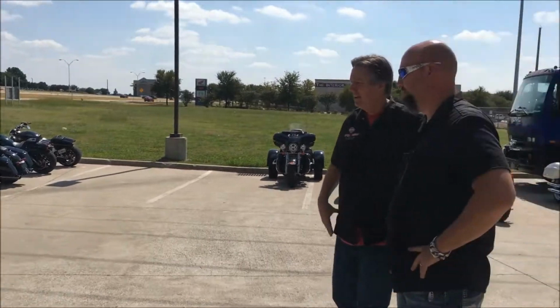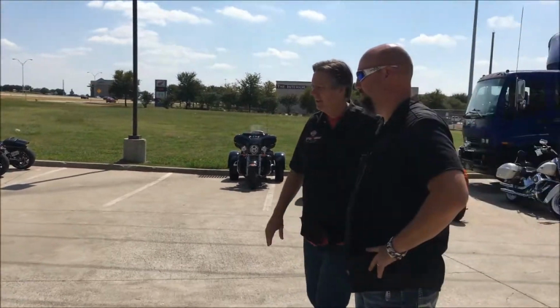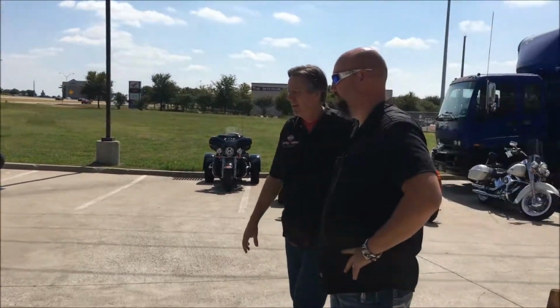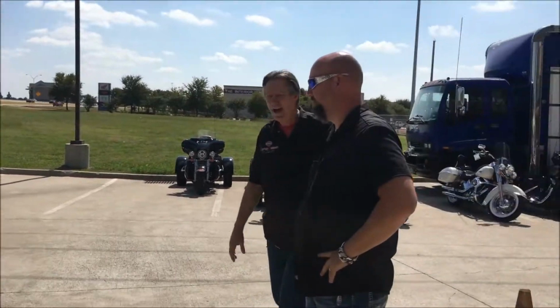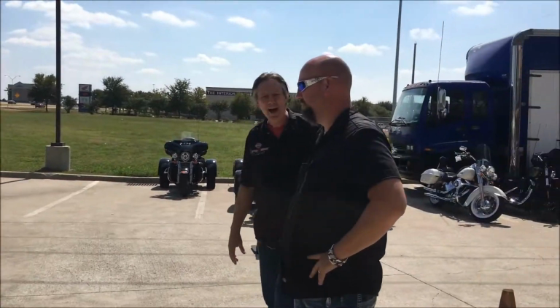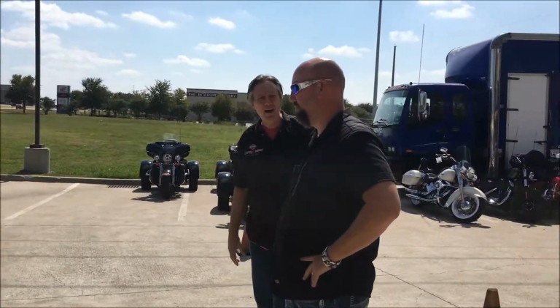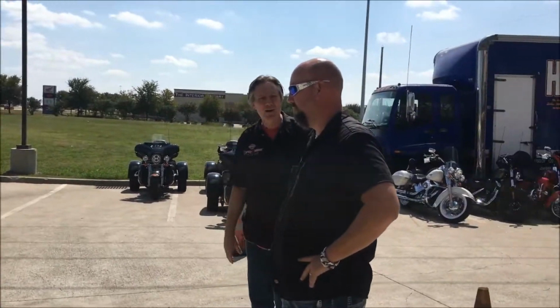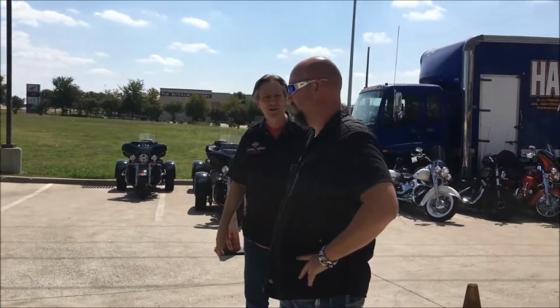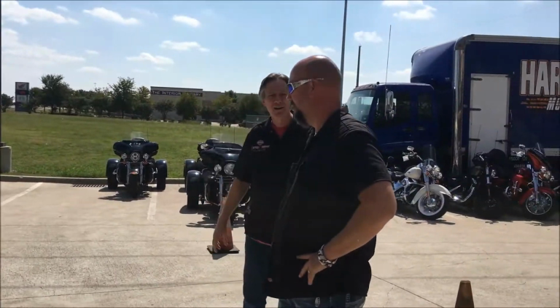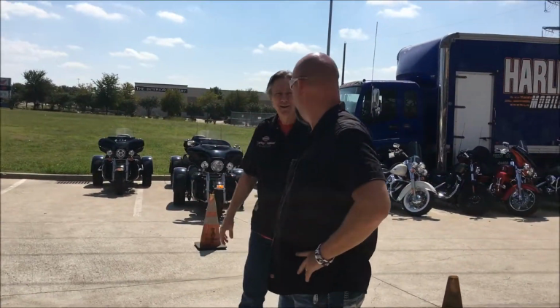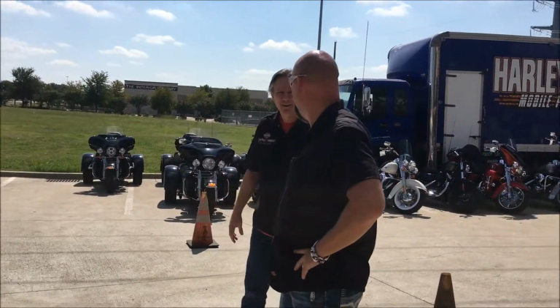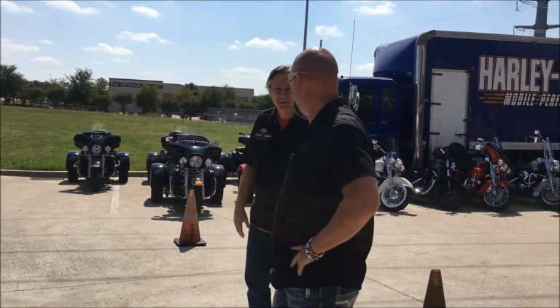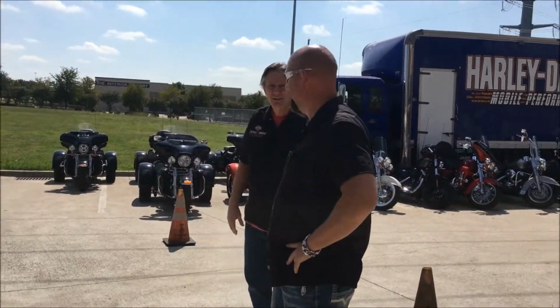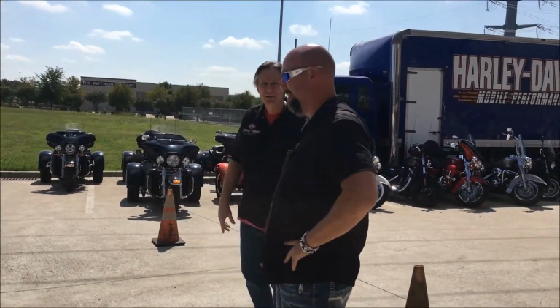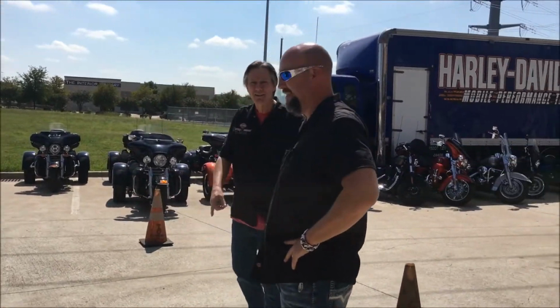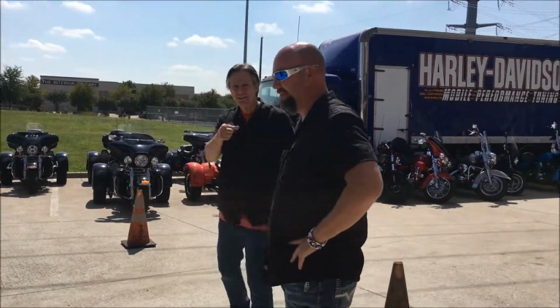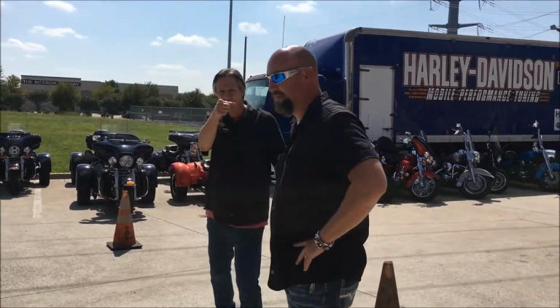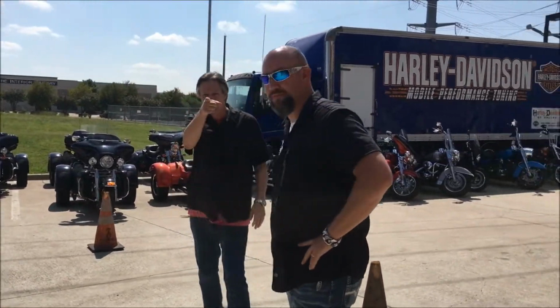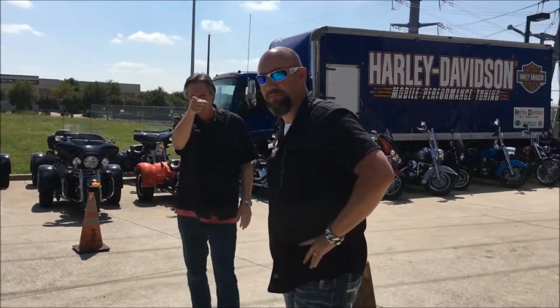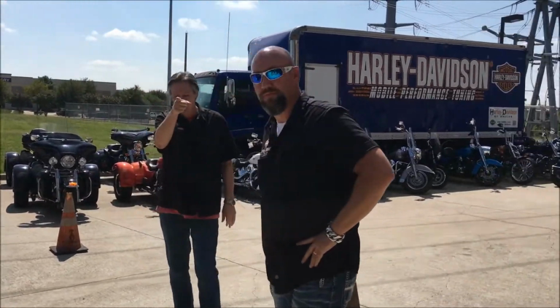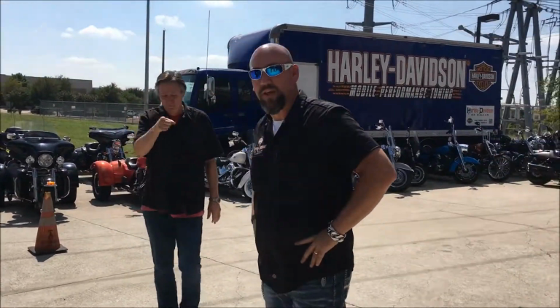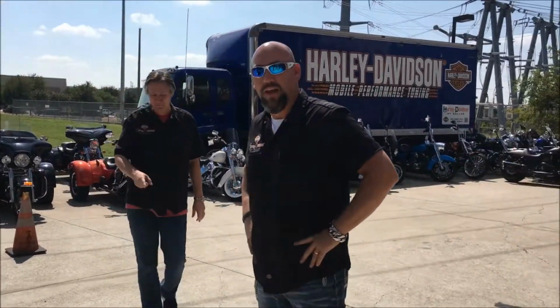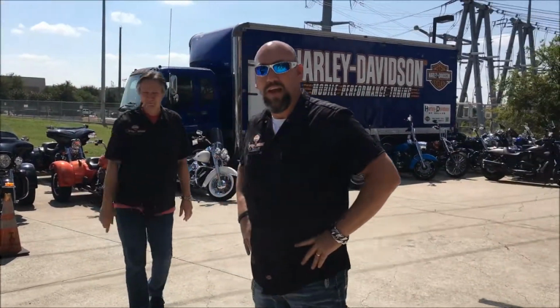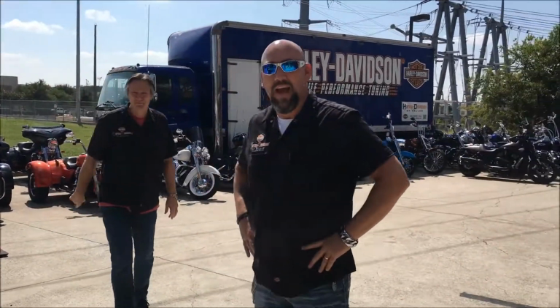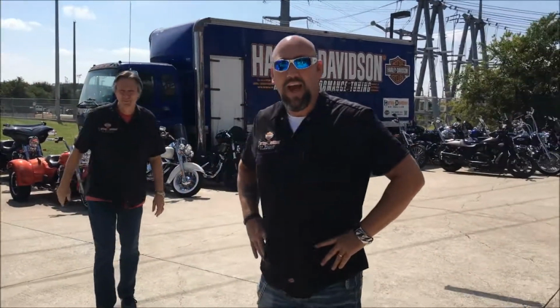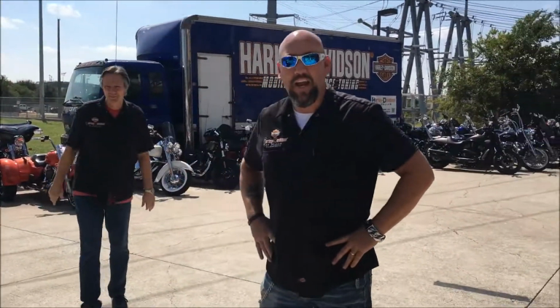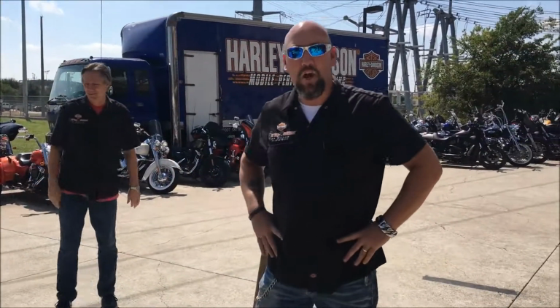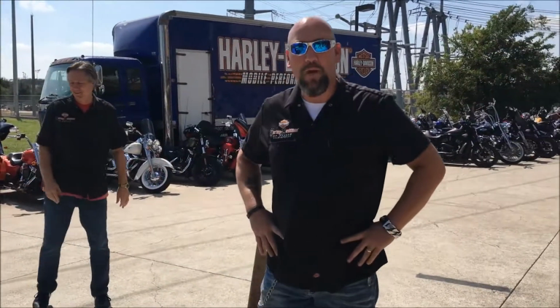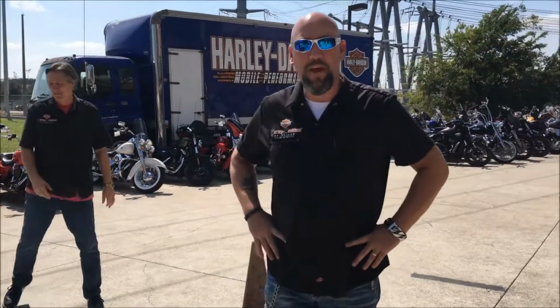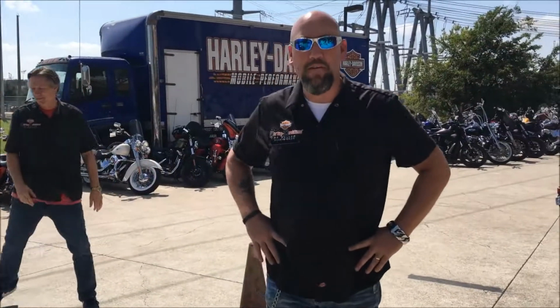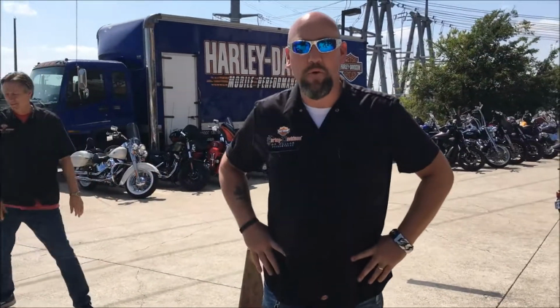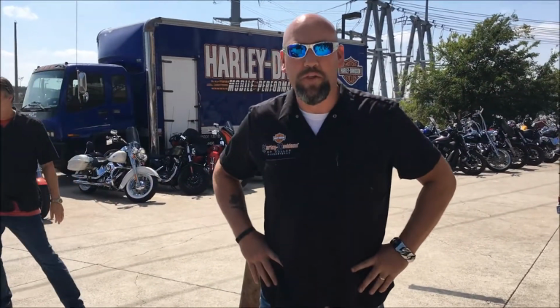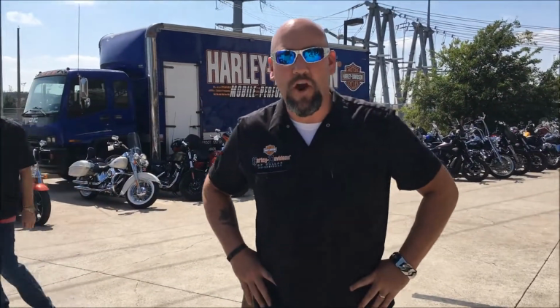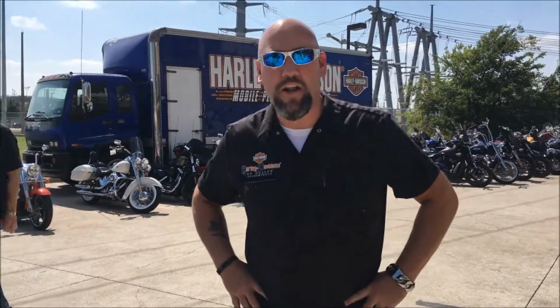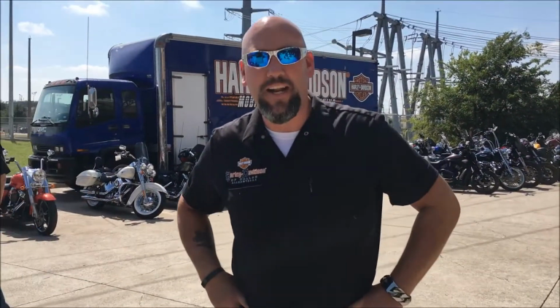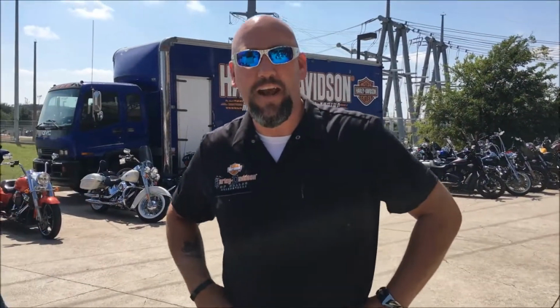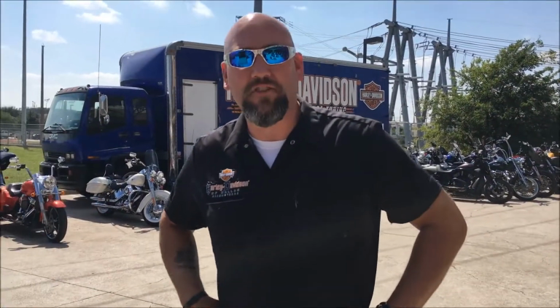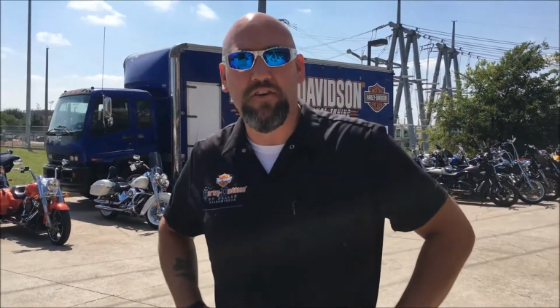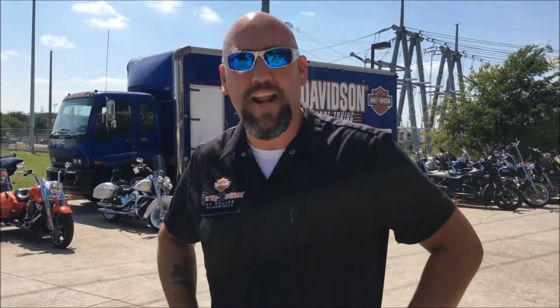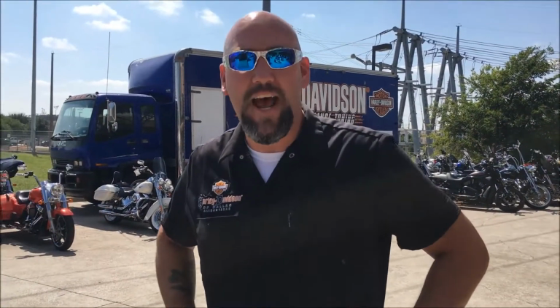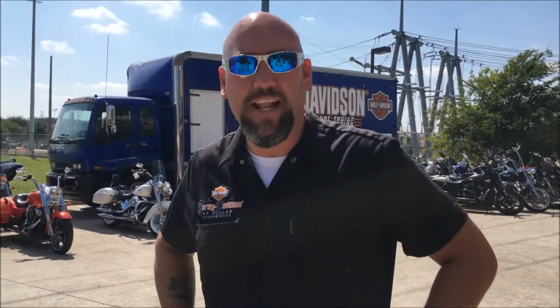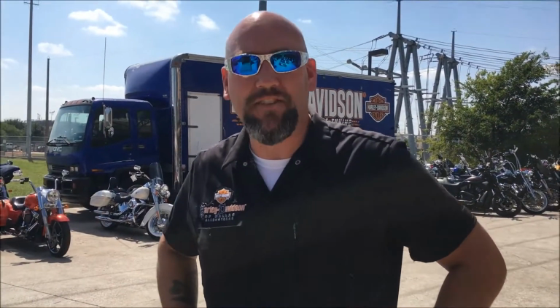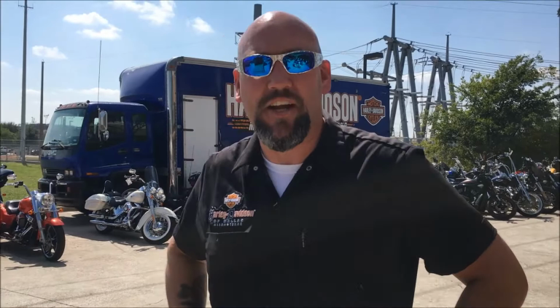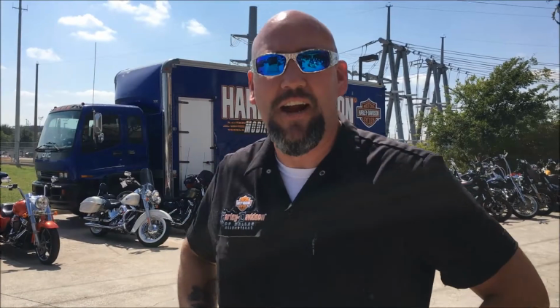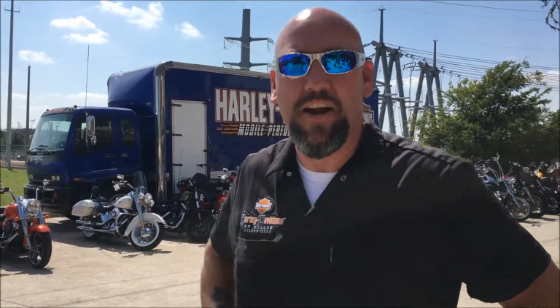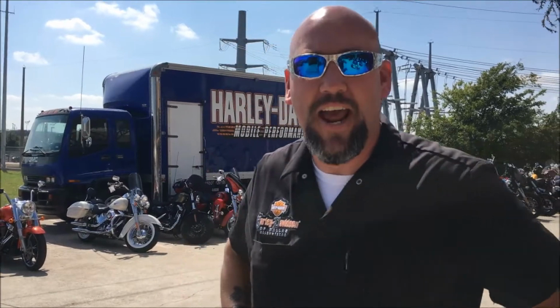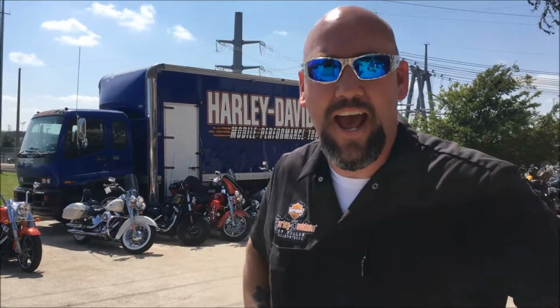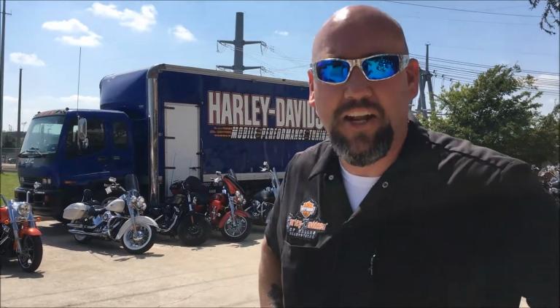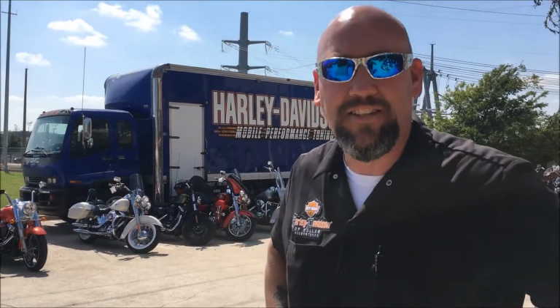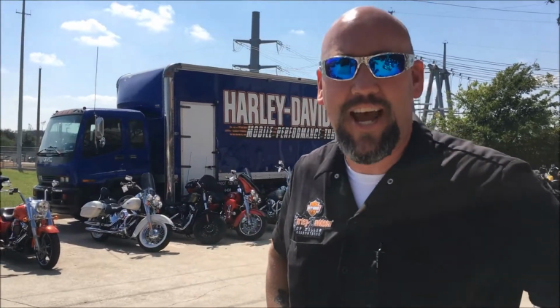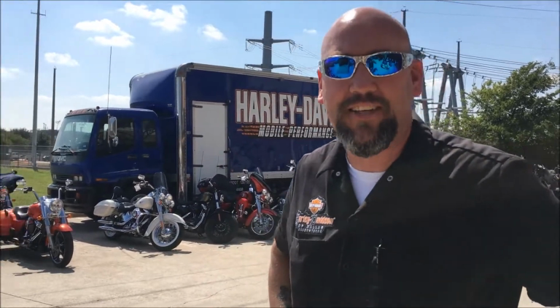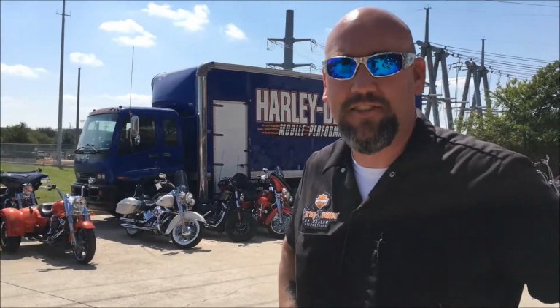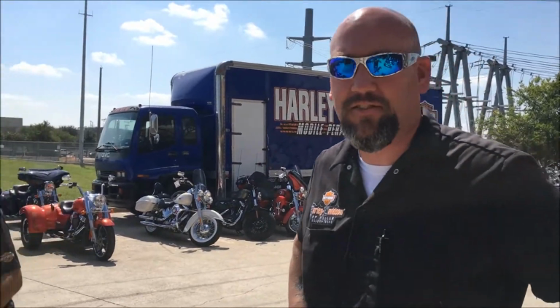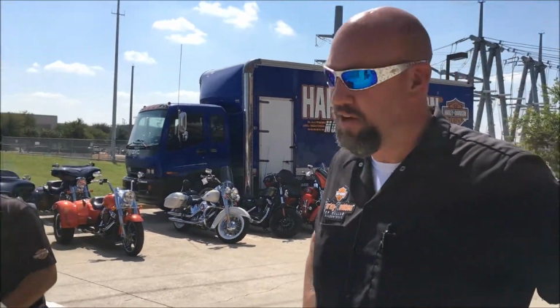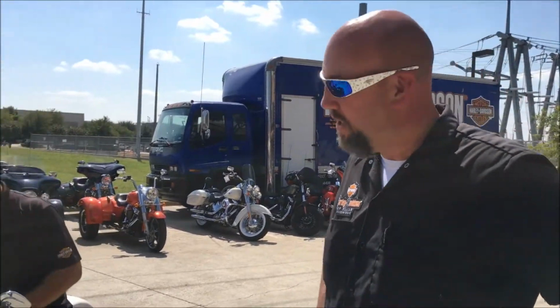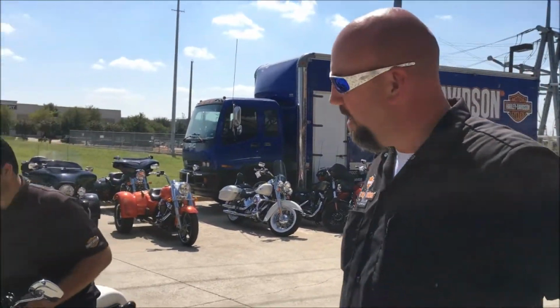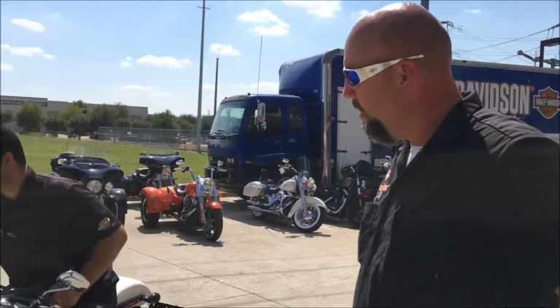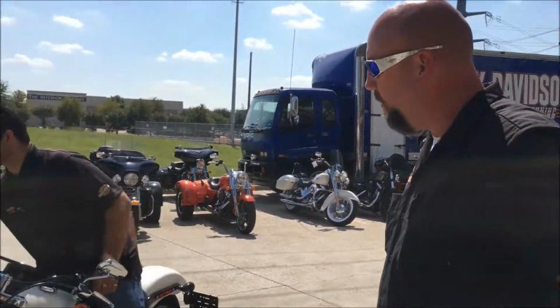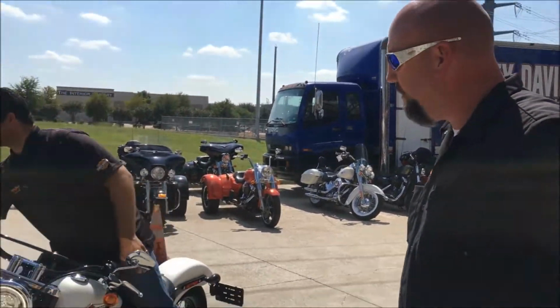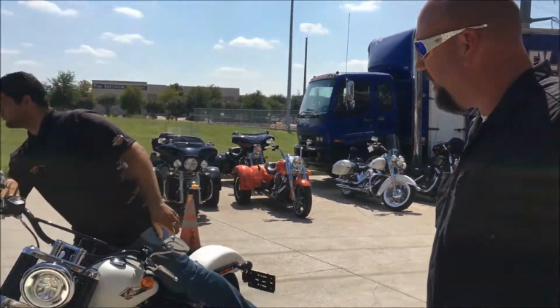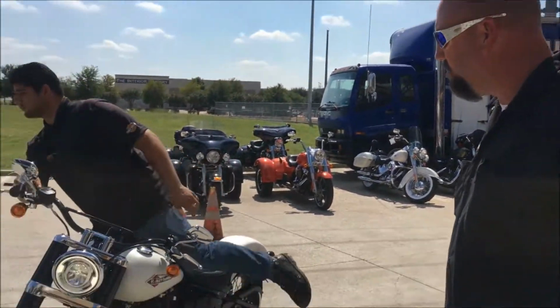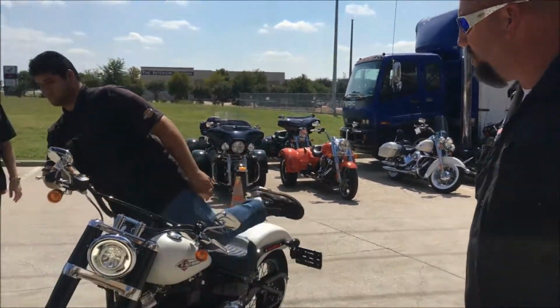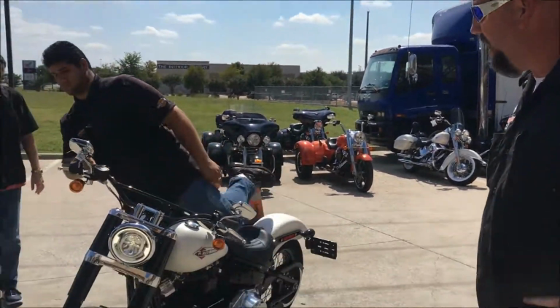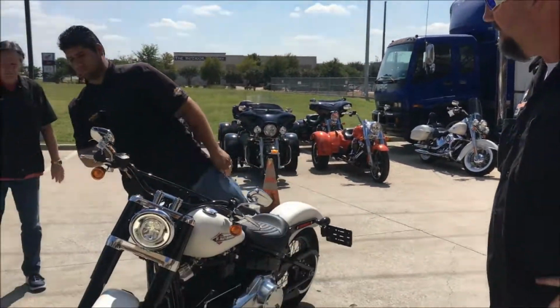Hey Denver, give us a scoop! How you doing? I'm Denver with Harley-Davidson of Dallas here in Allen, Texas. We've got a treat.